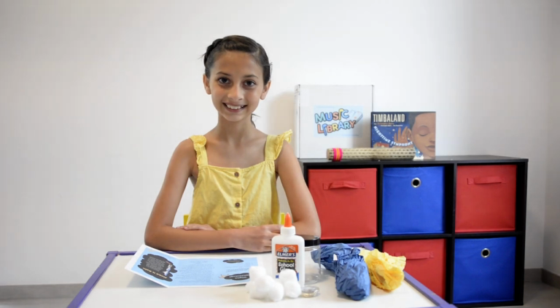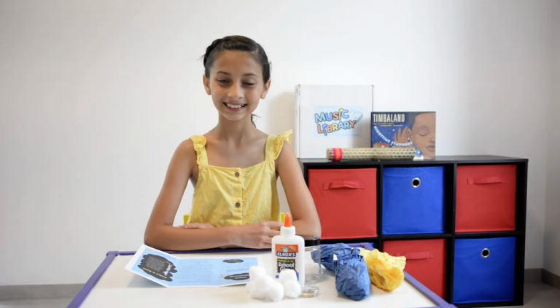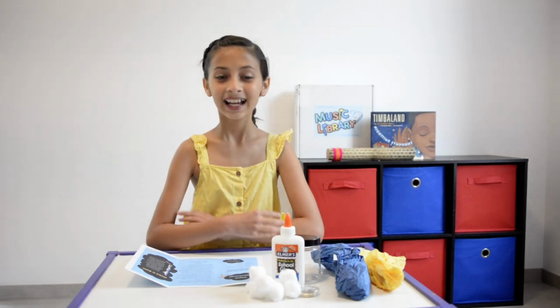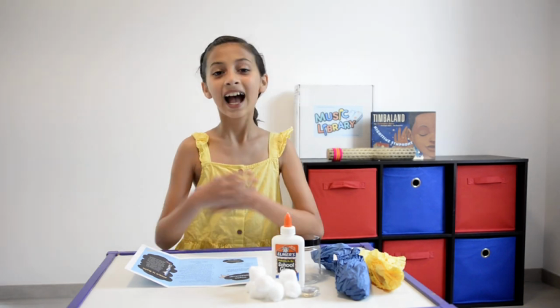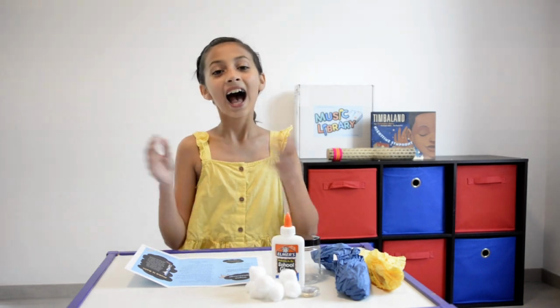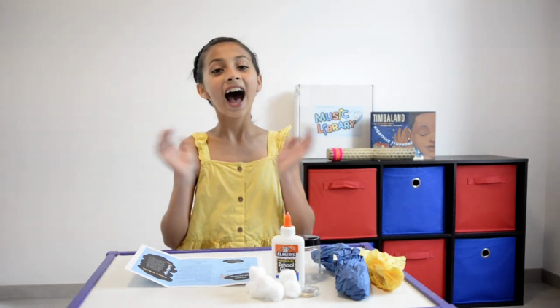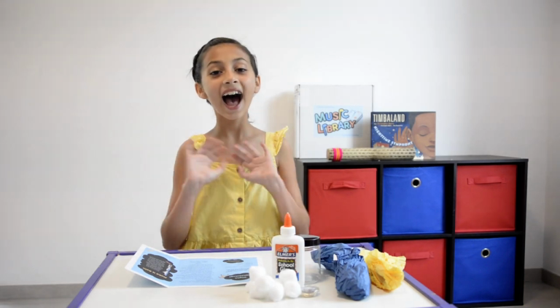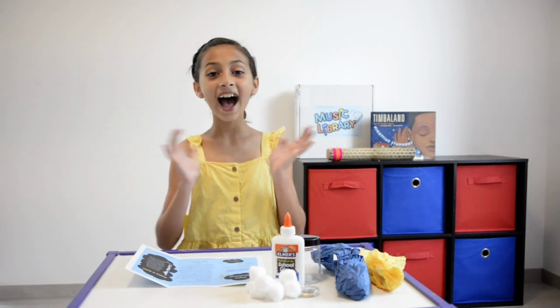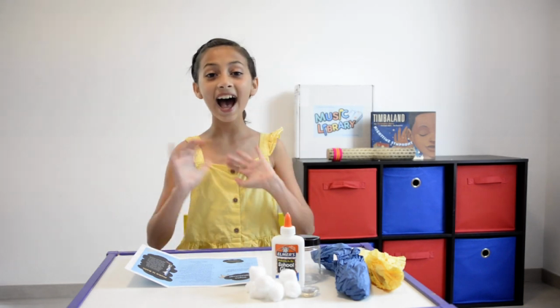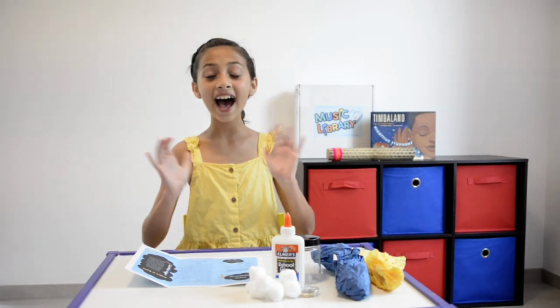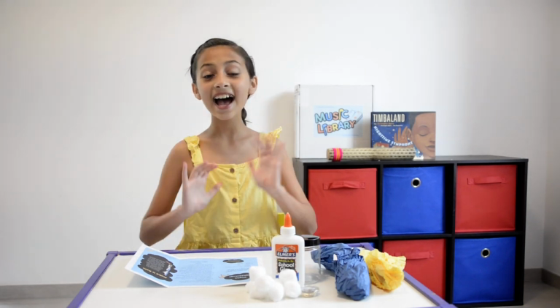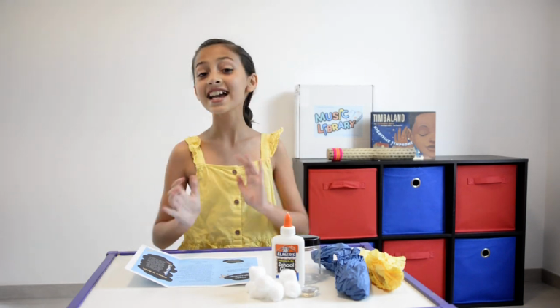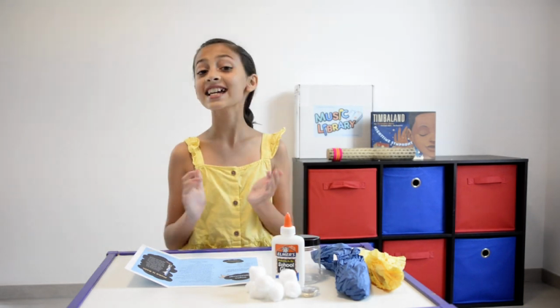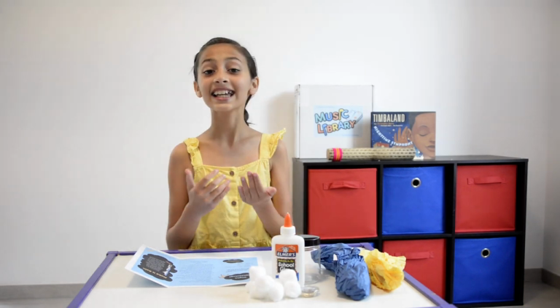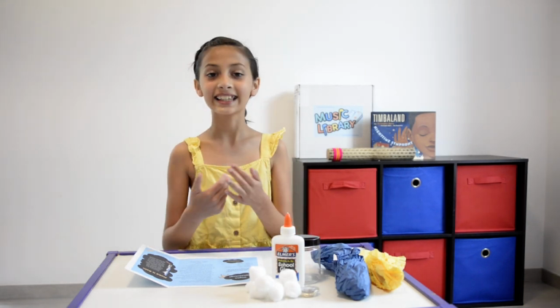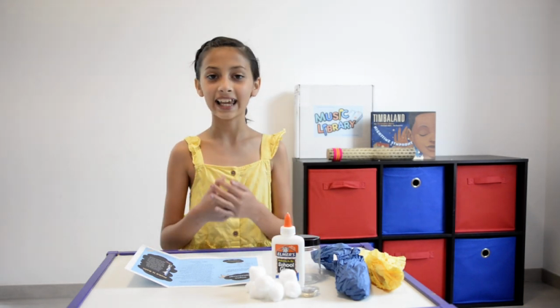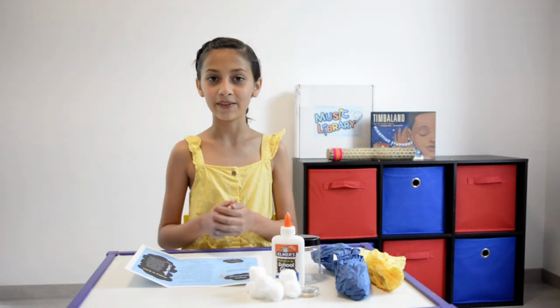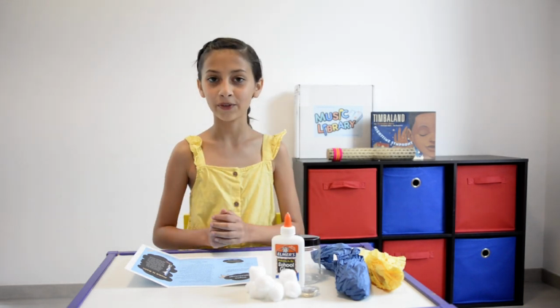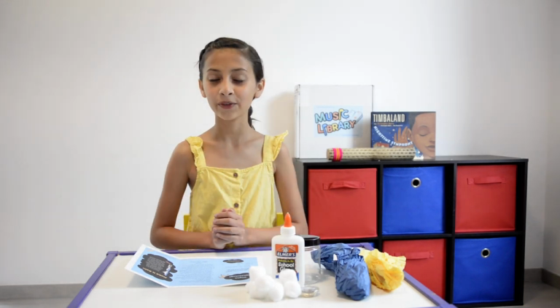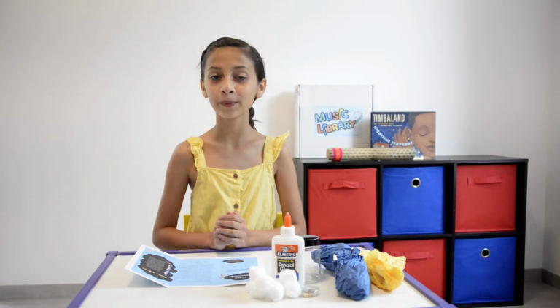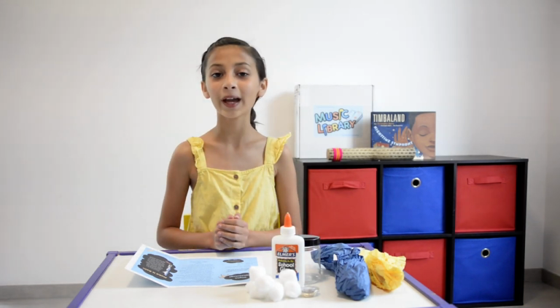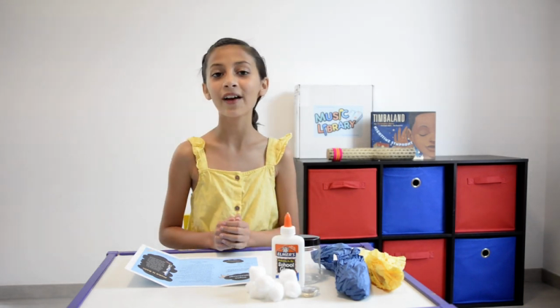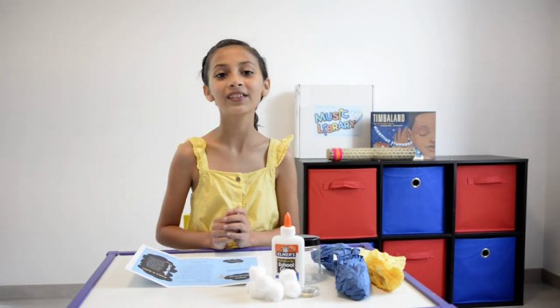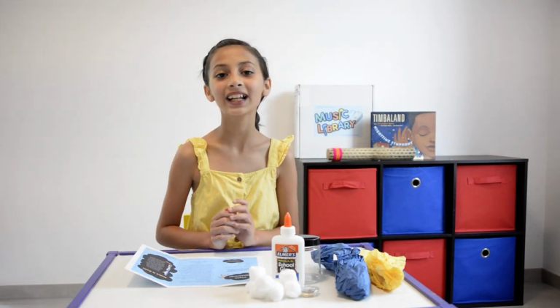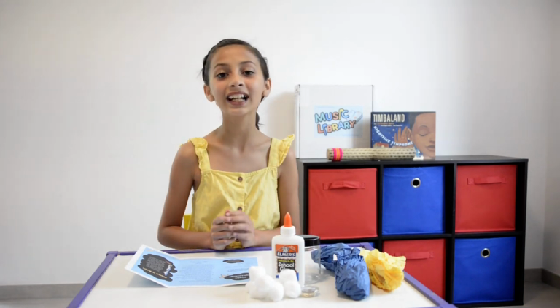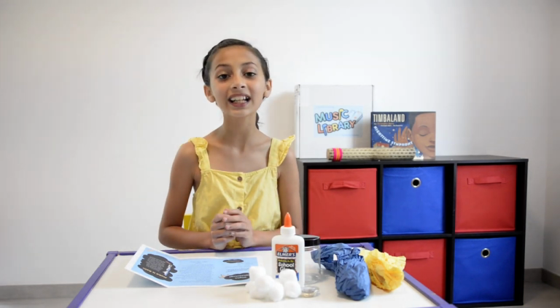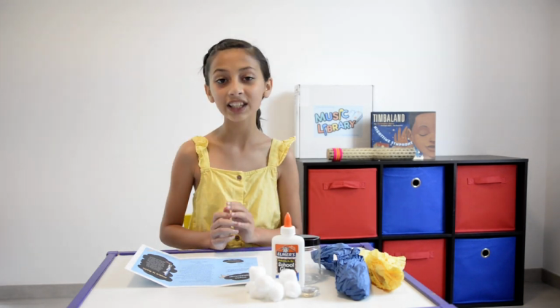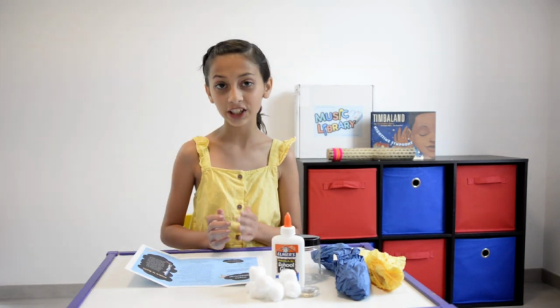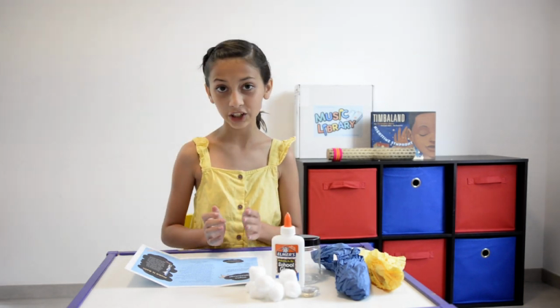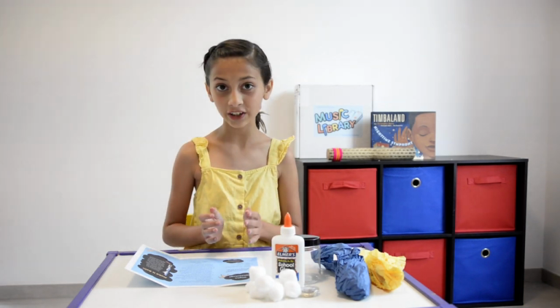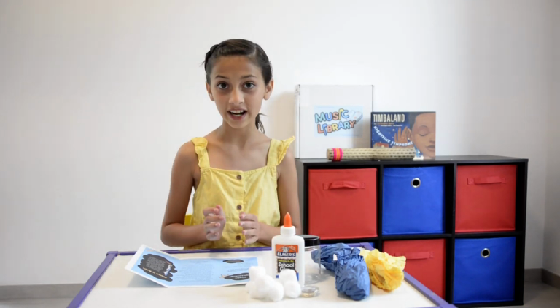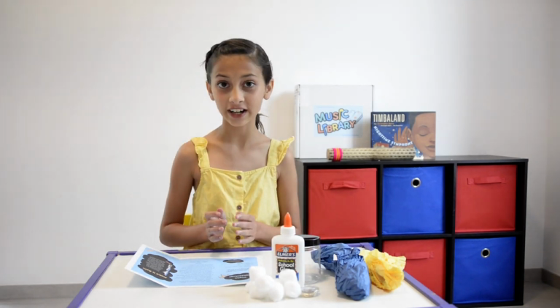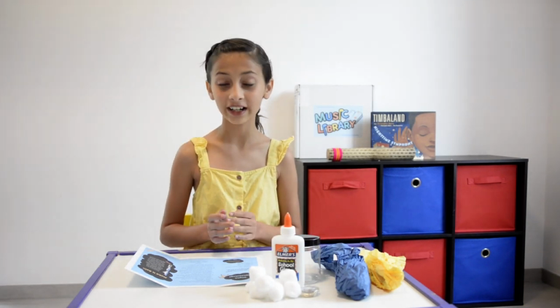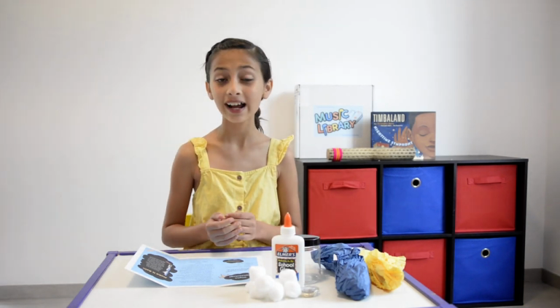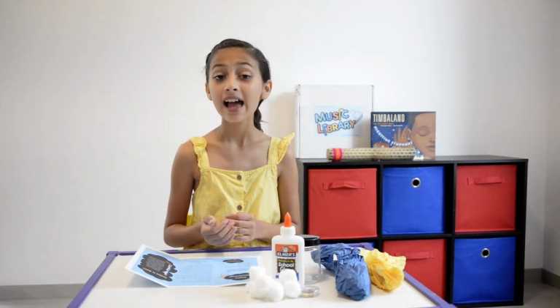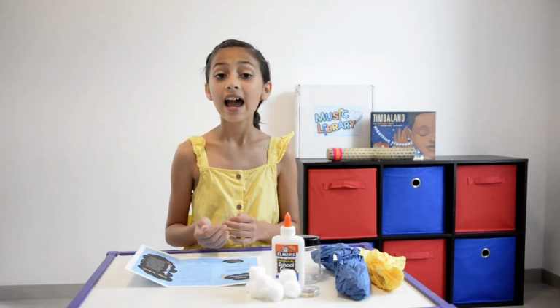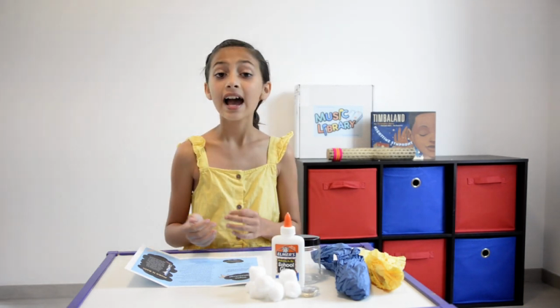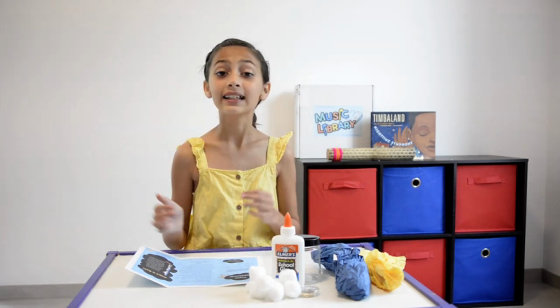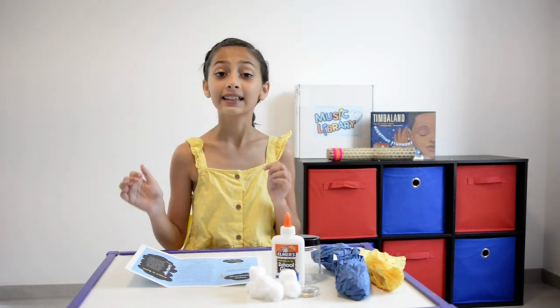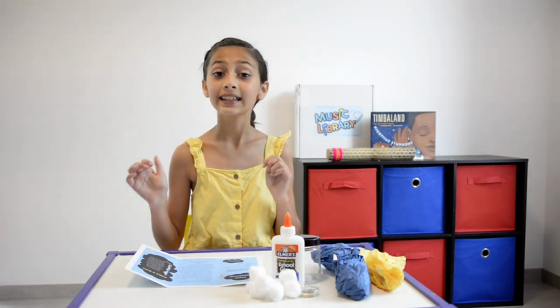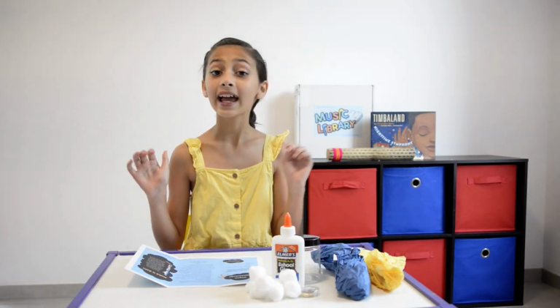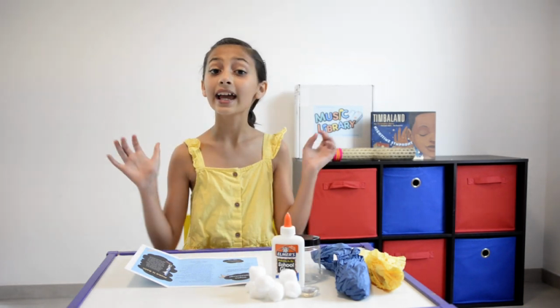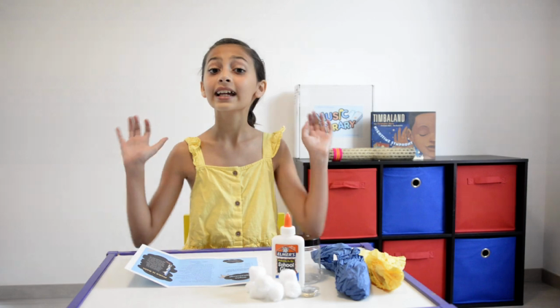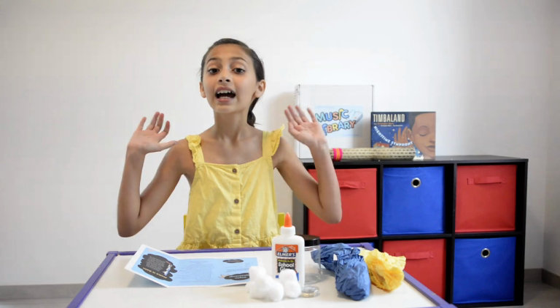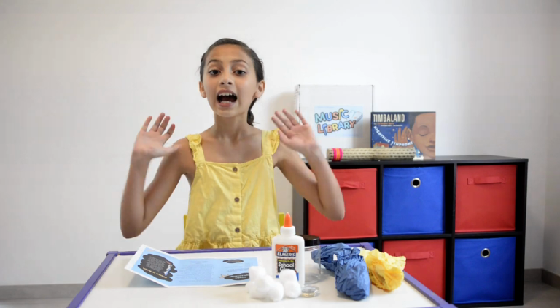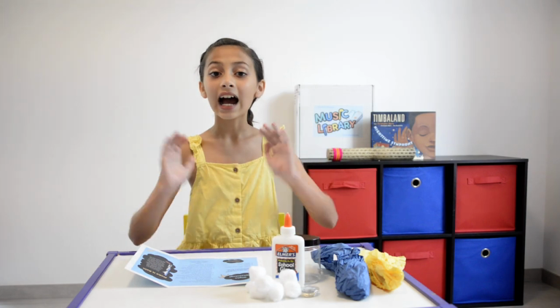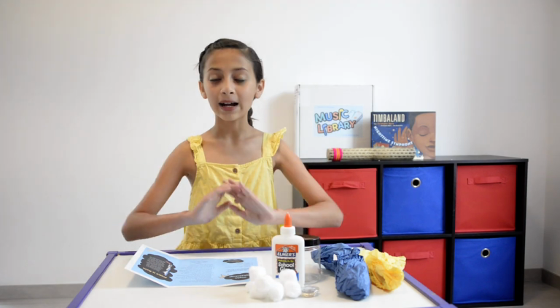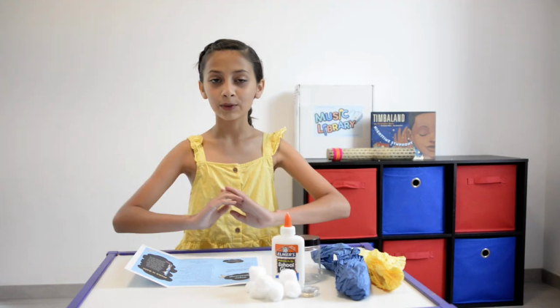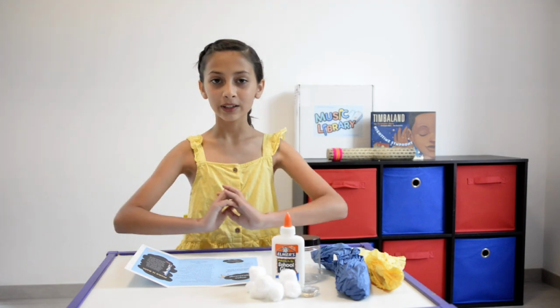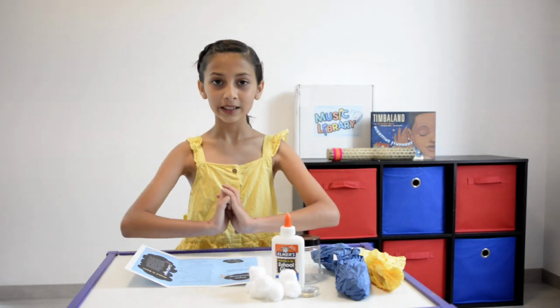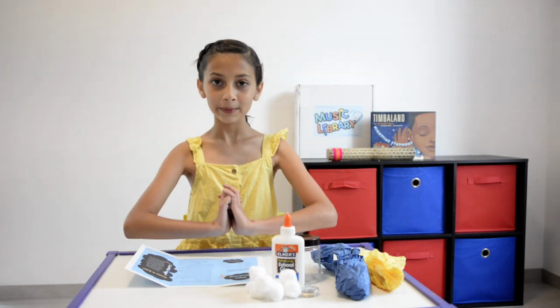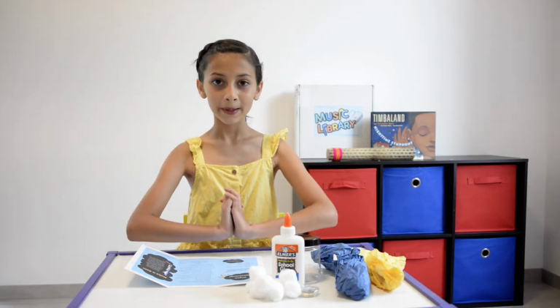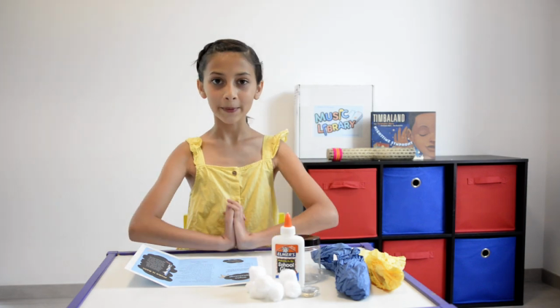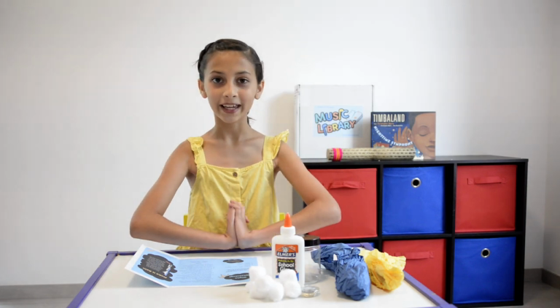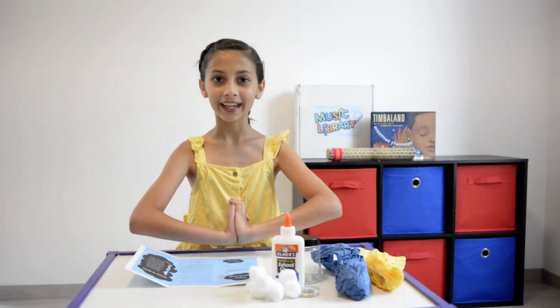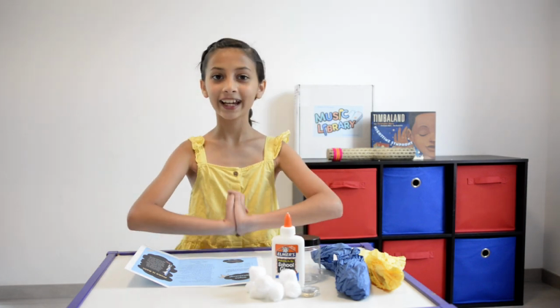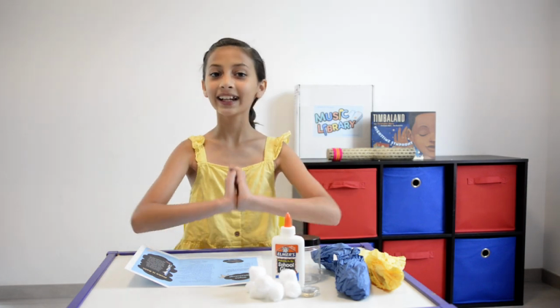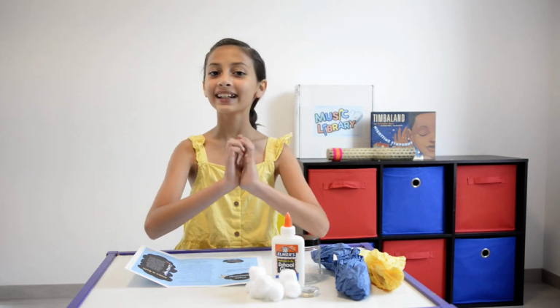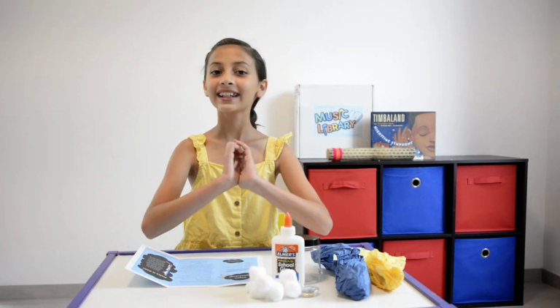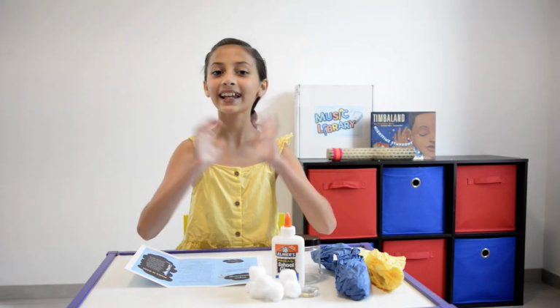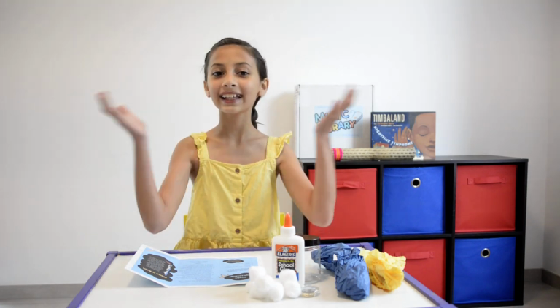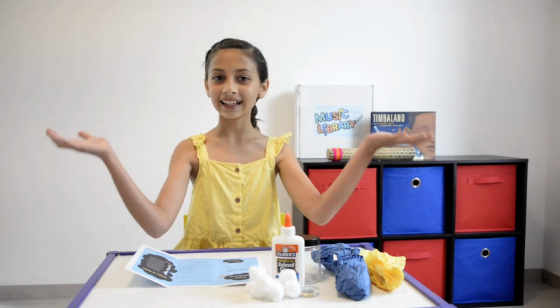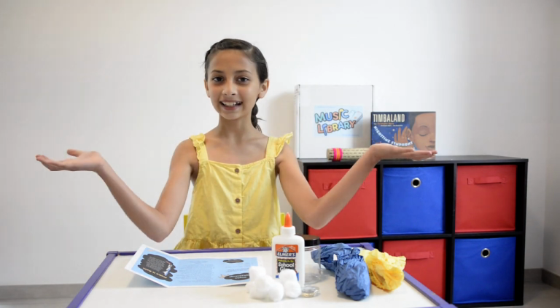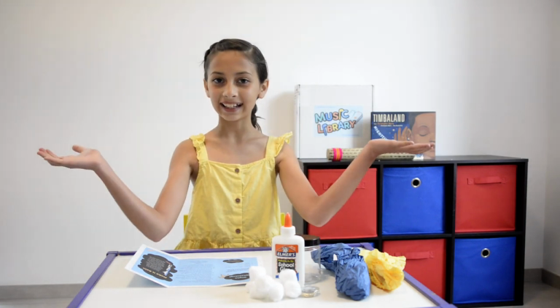Hi, it's Ava from Caffeinated Curator, and today I'm going to be making Night Lightning.